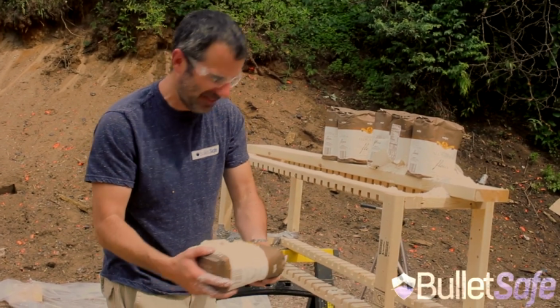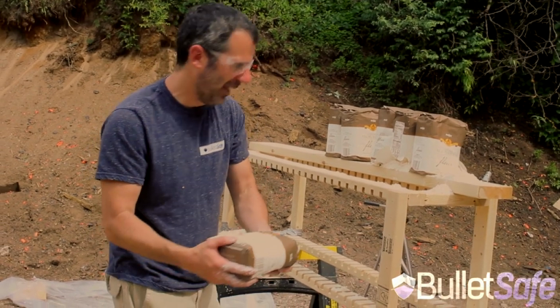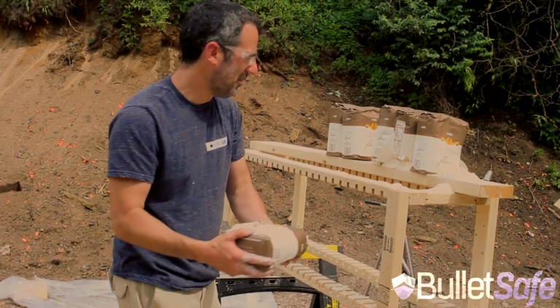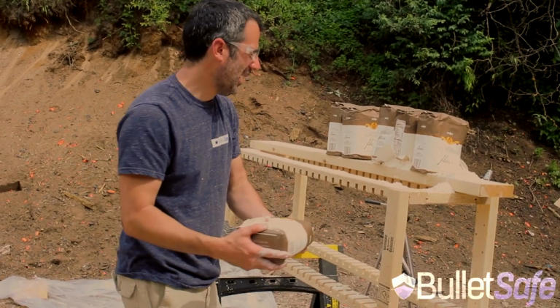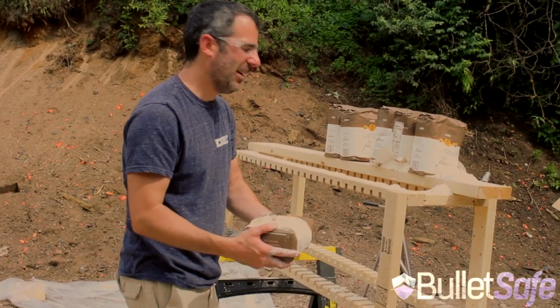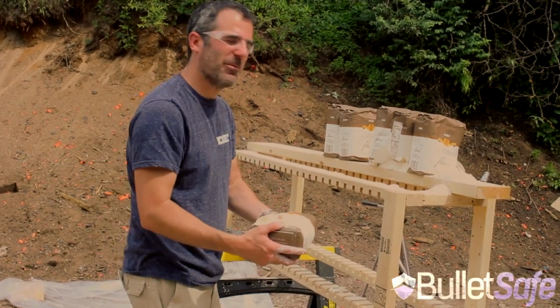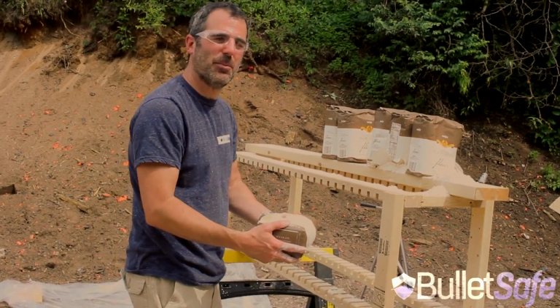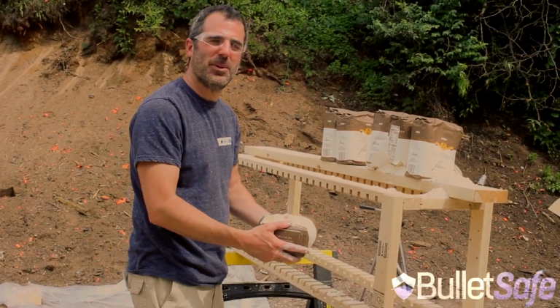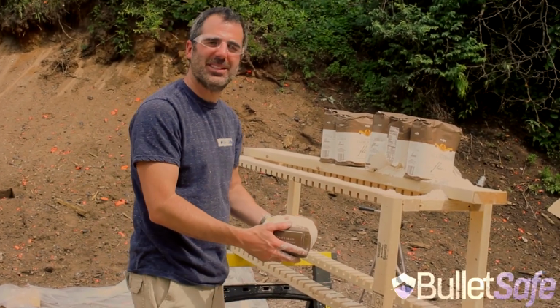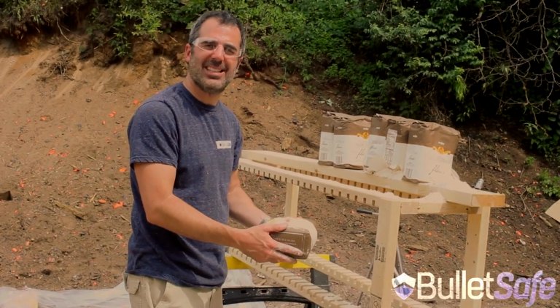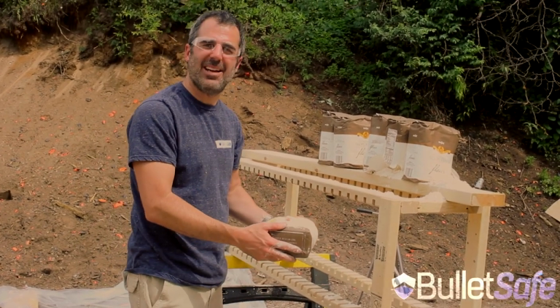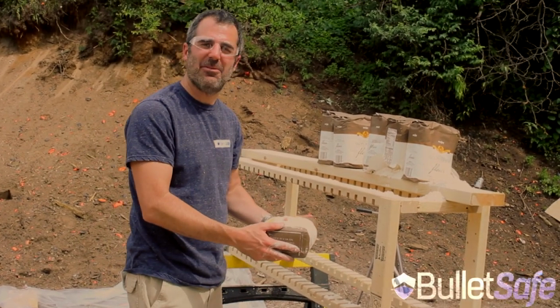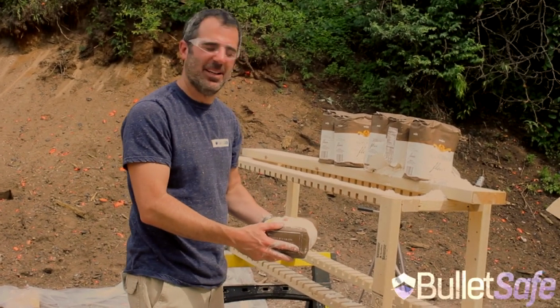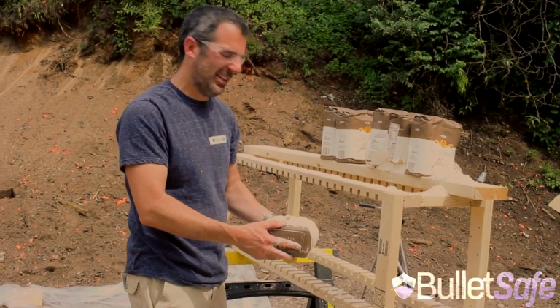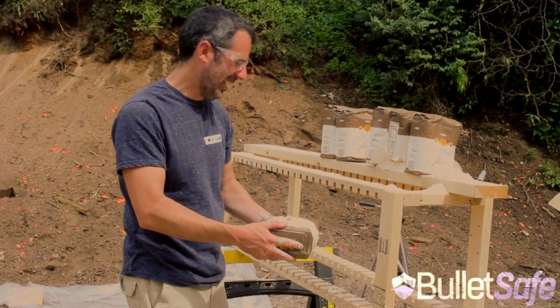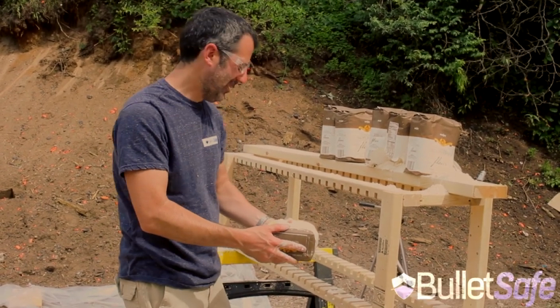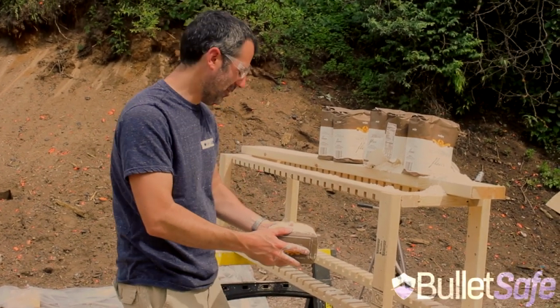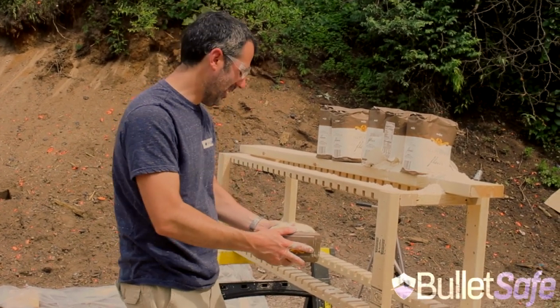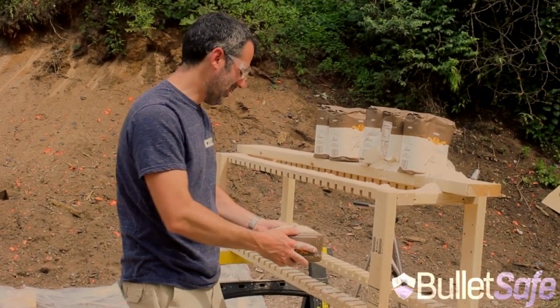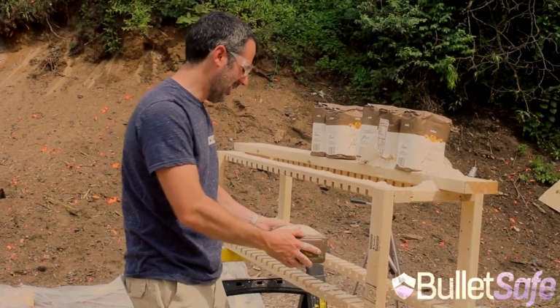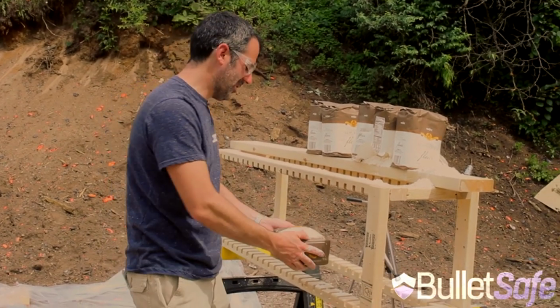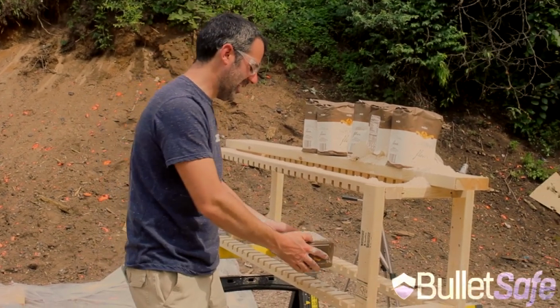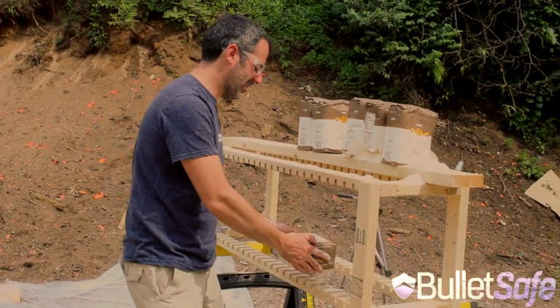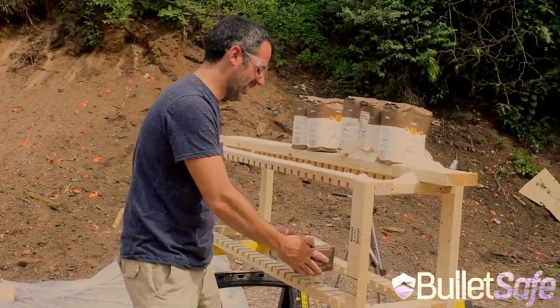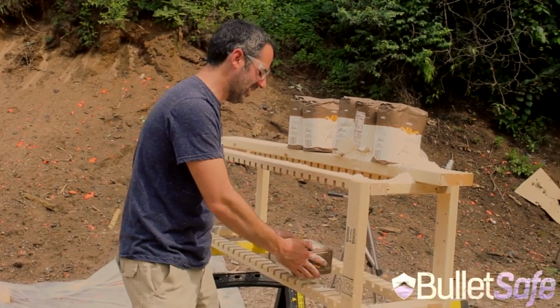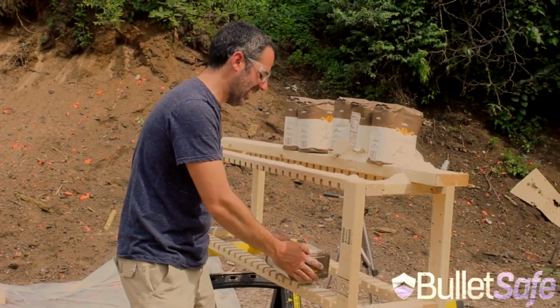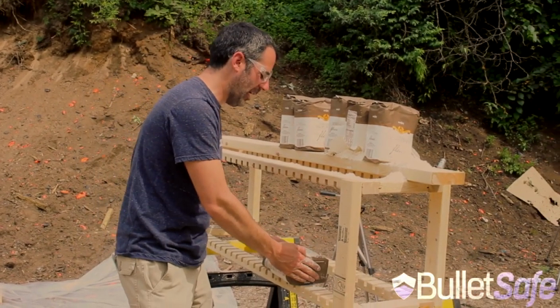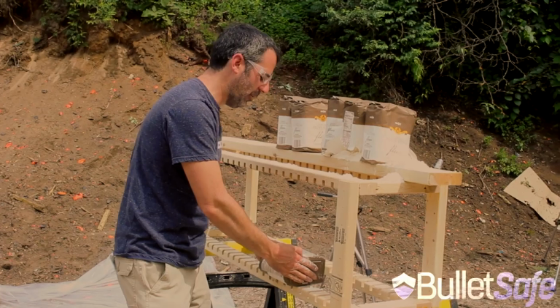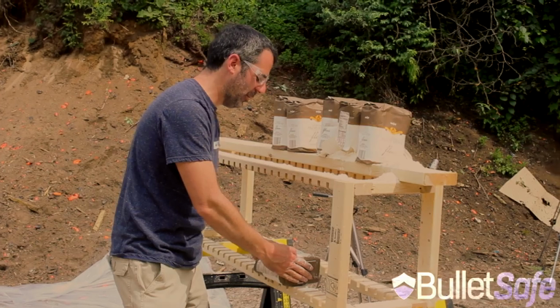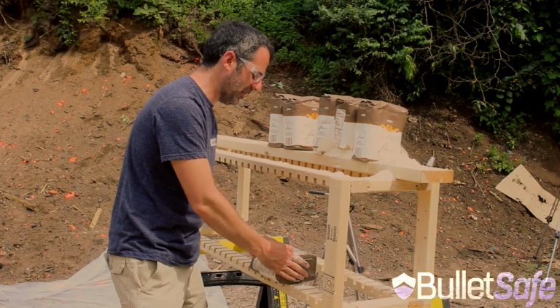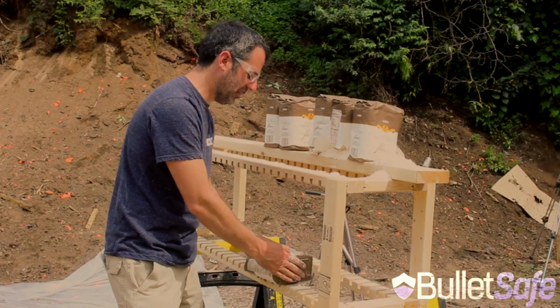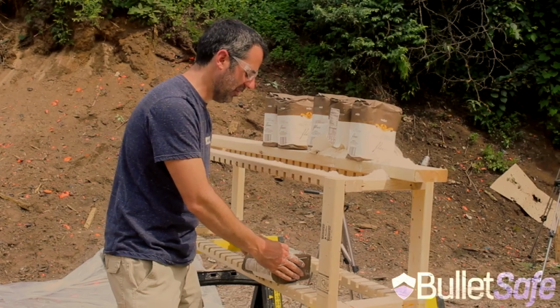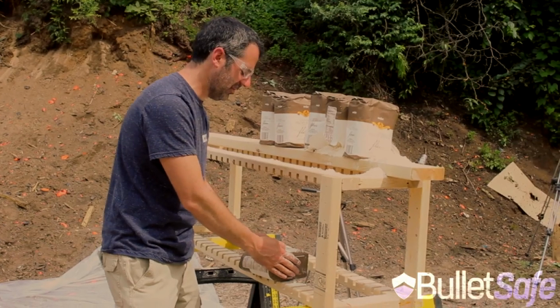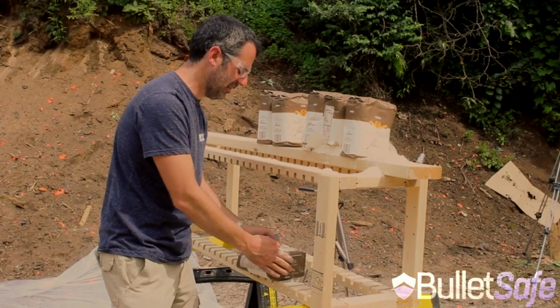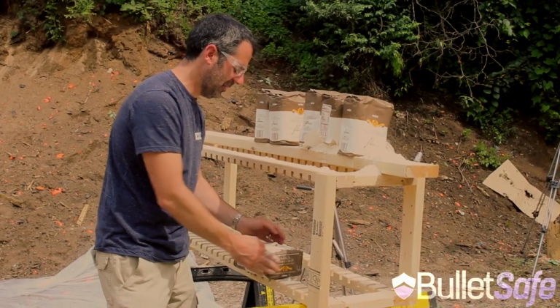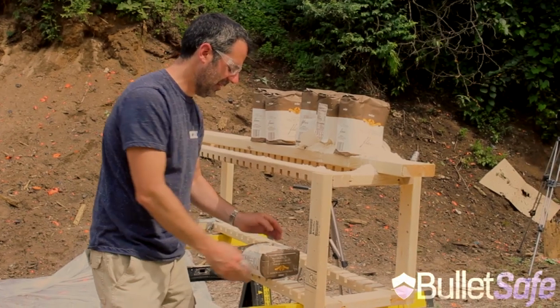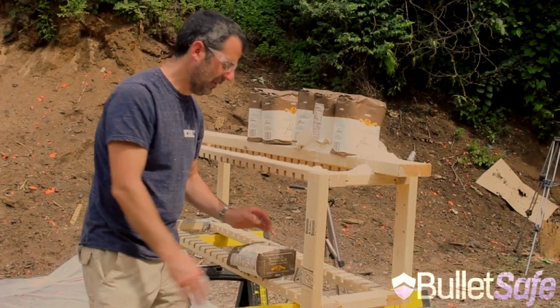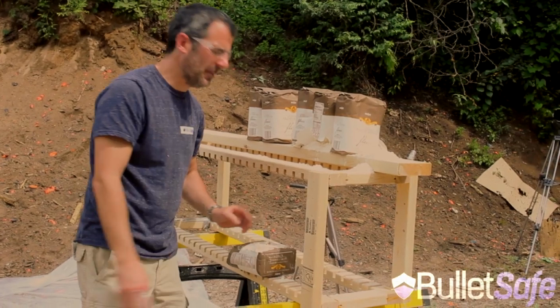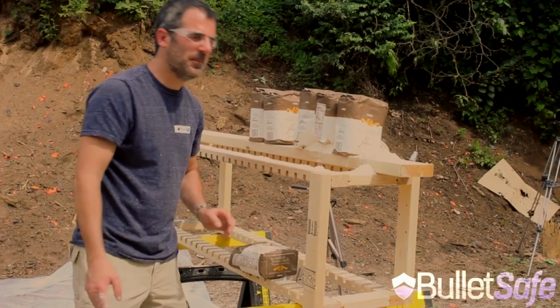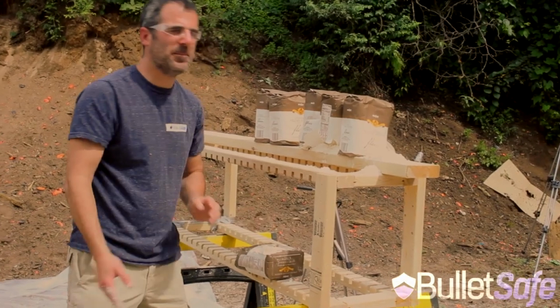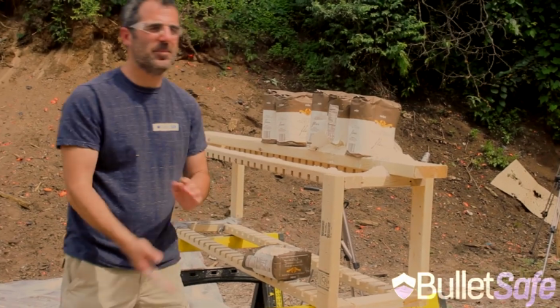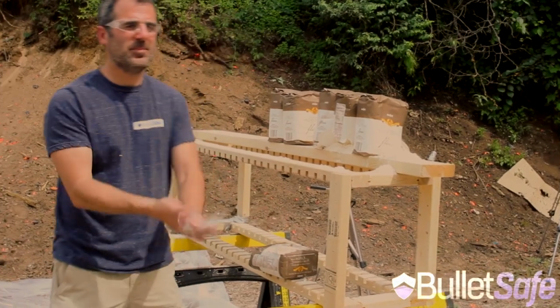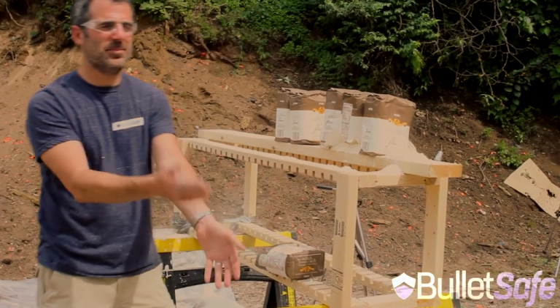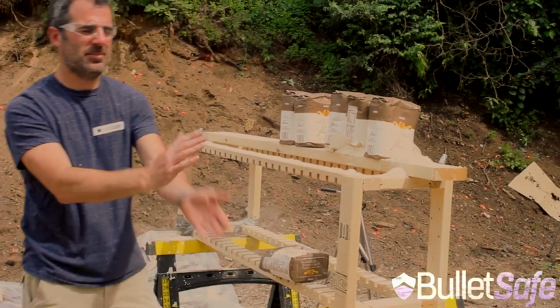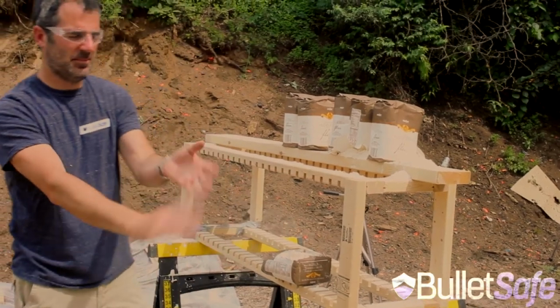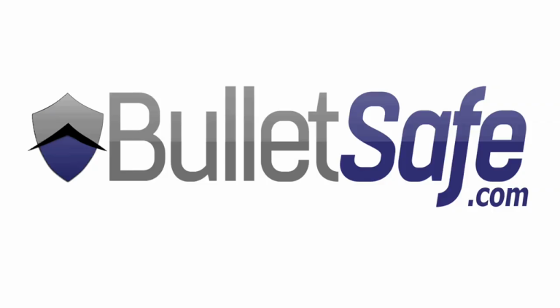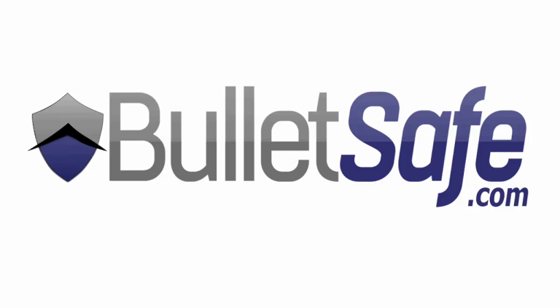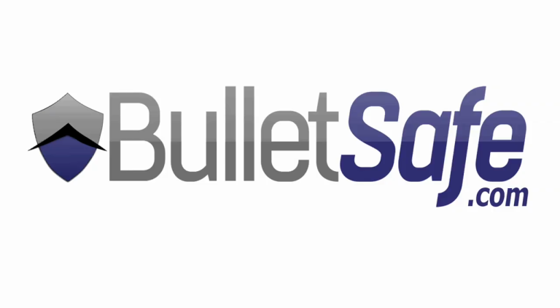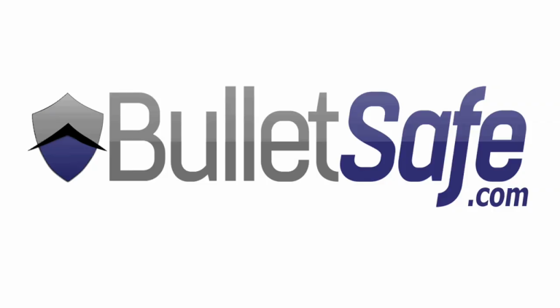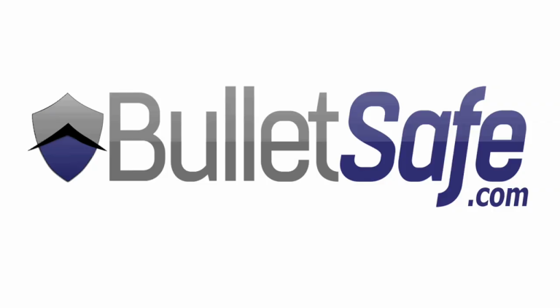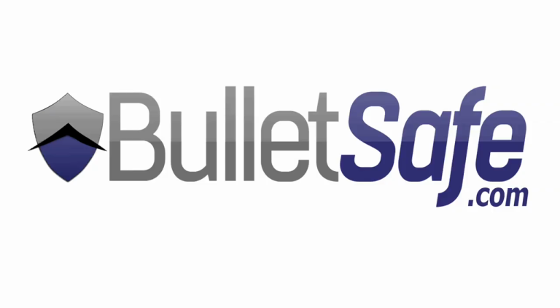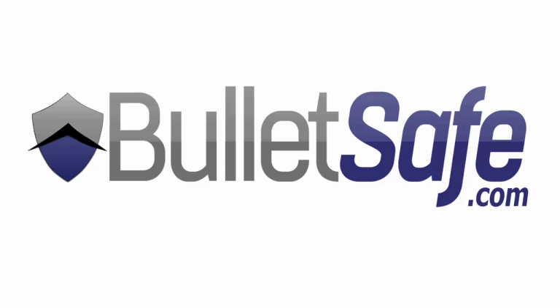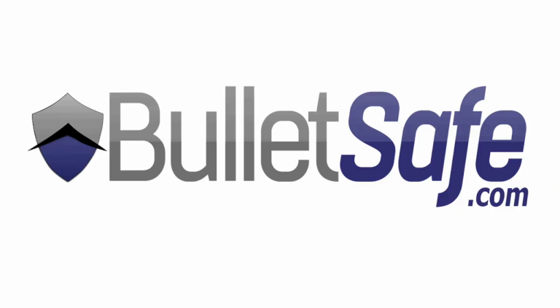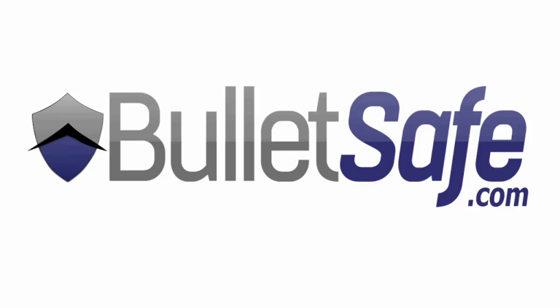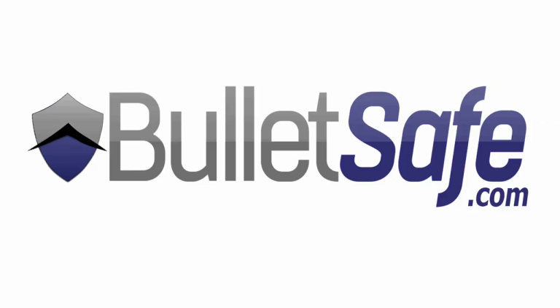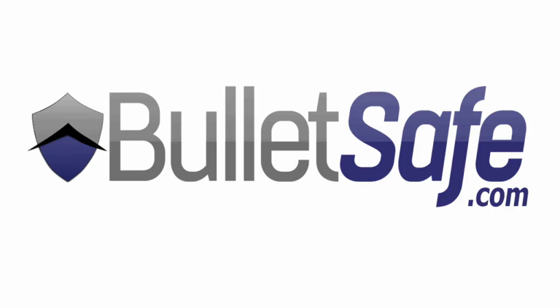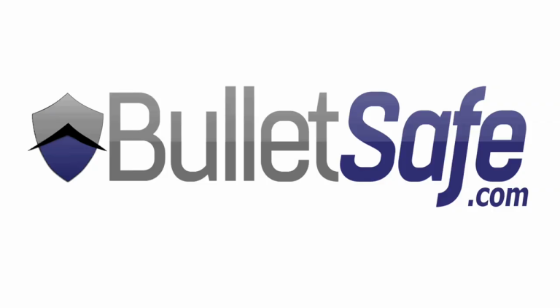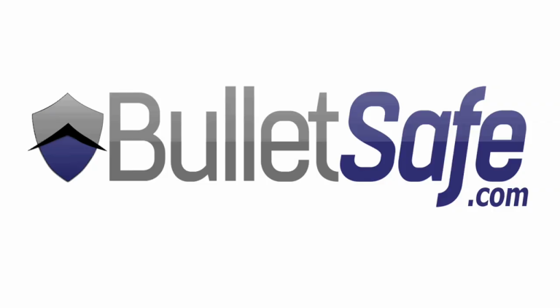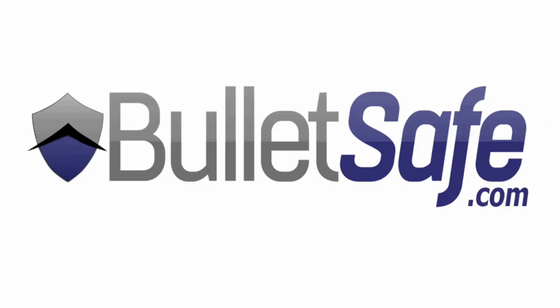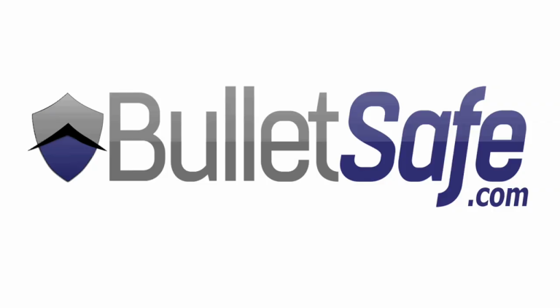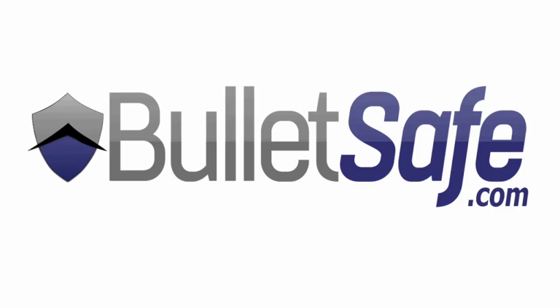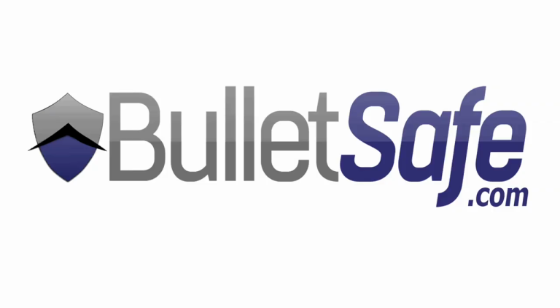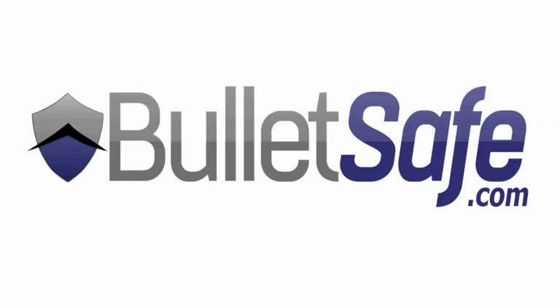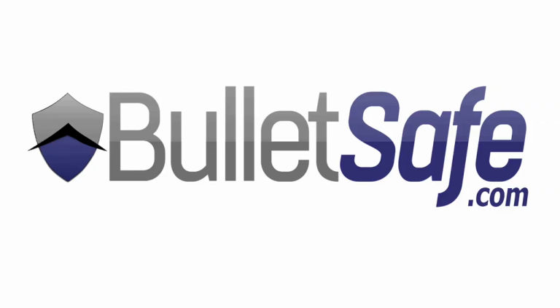I'm Tom from BulletSafe. Thanks for watching our series, How Bulletproof. See you next time.